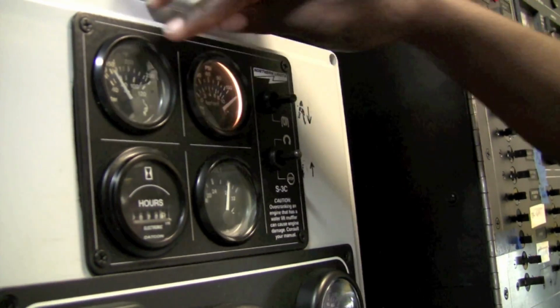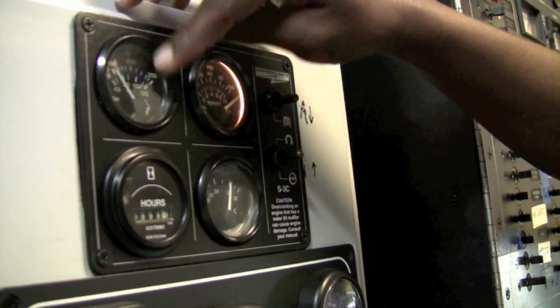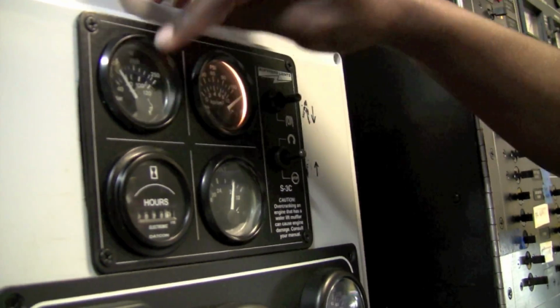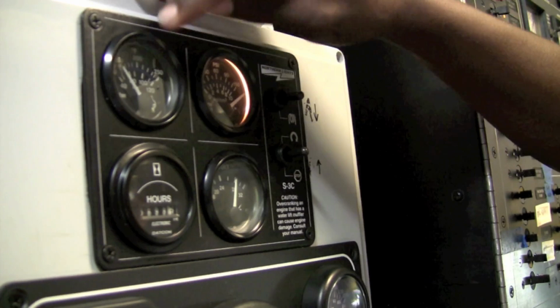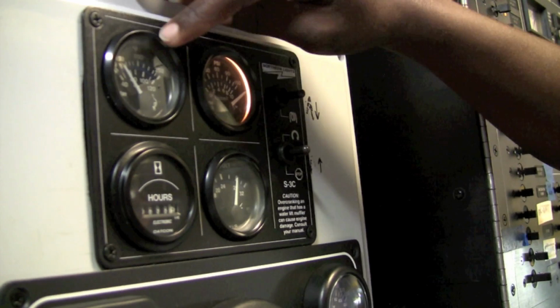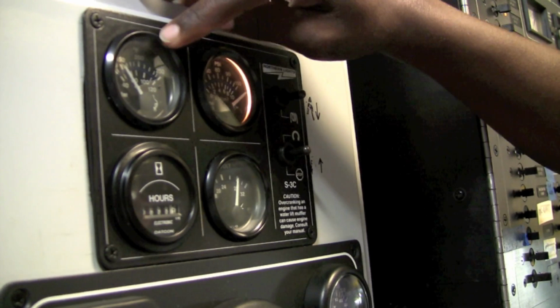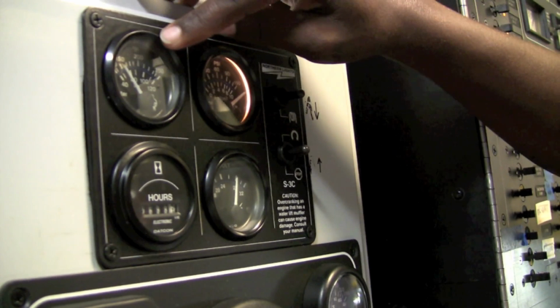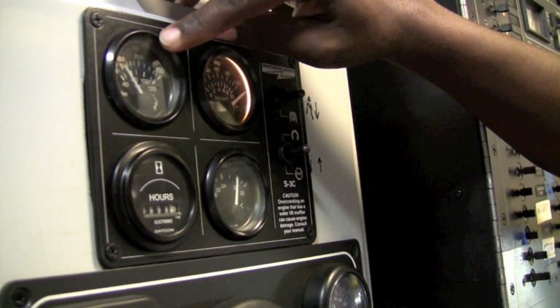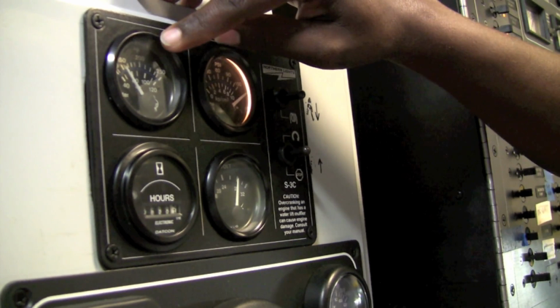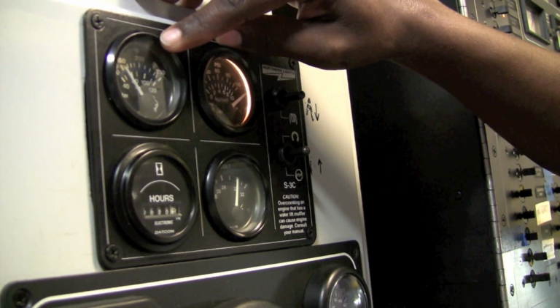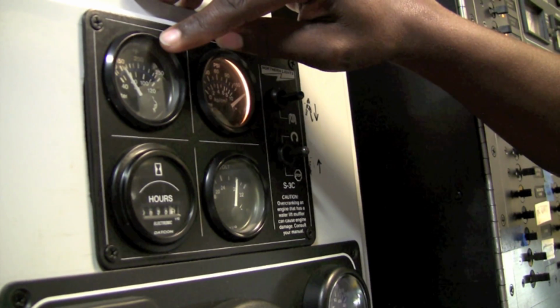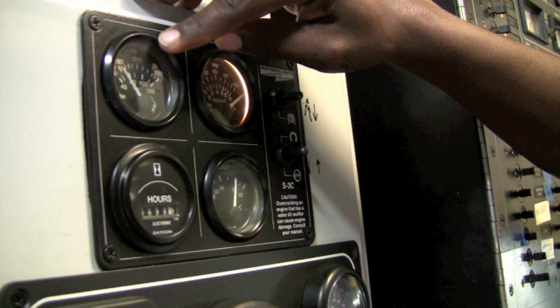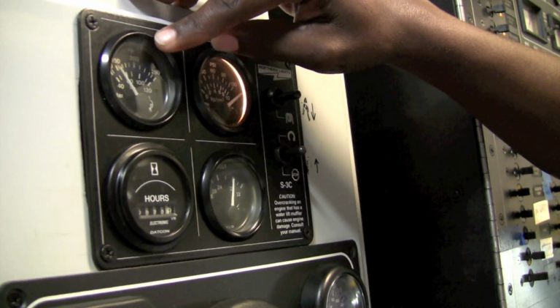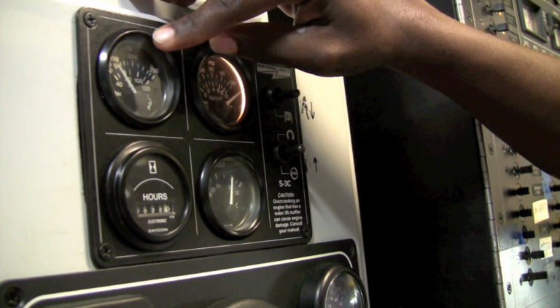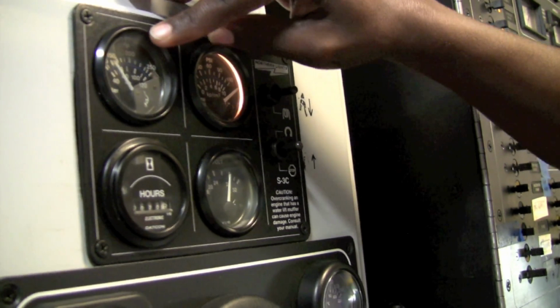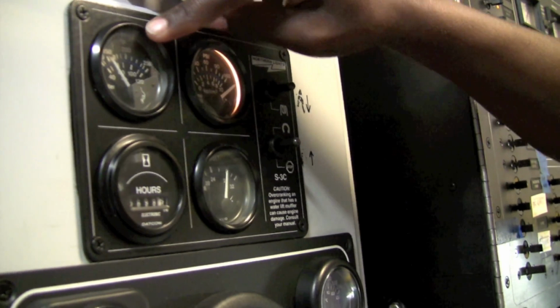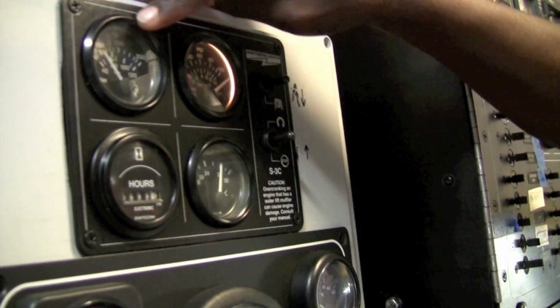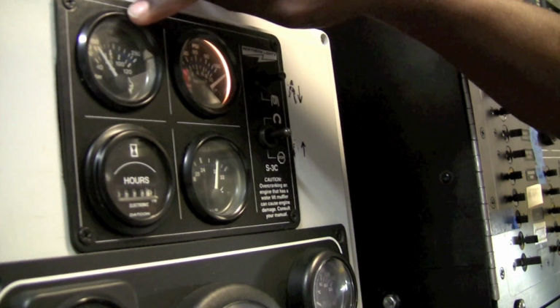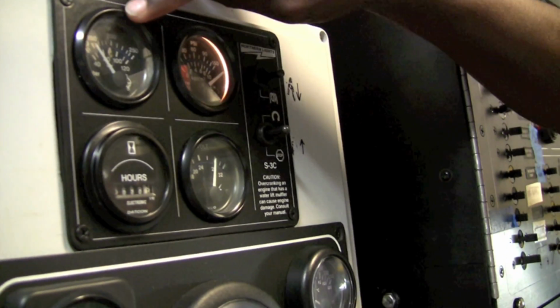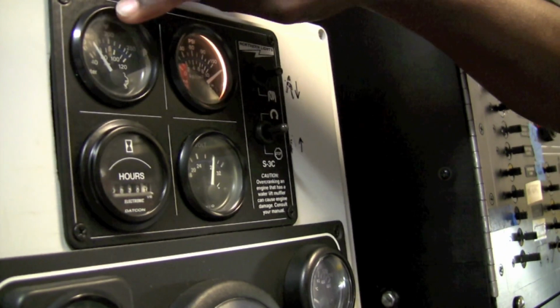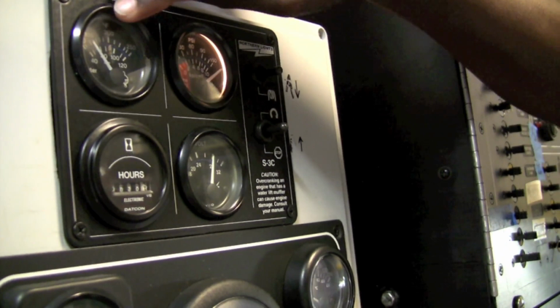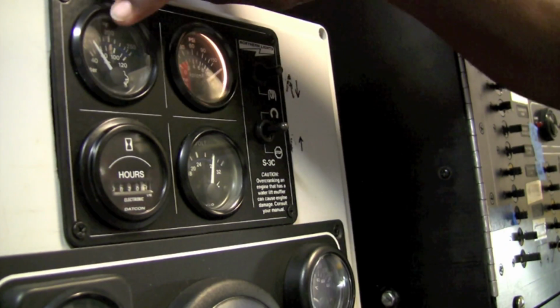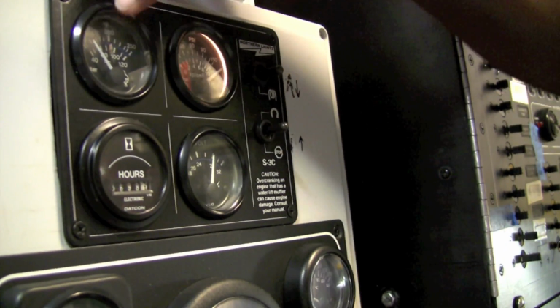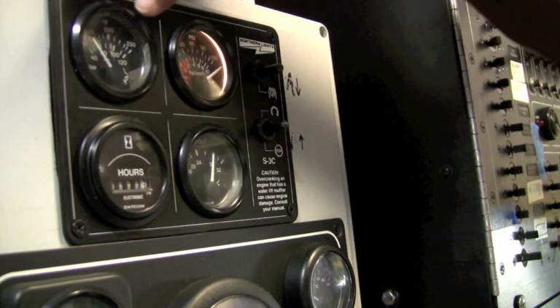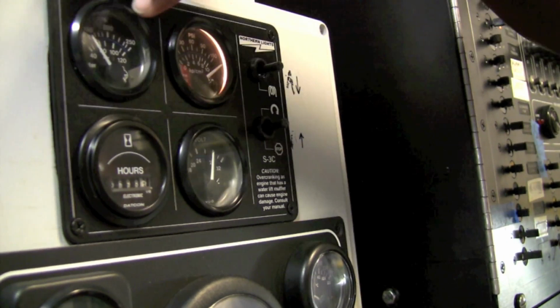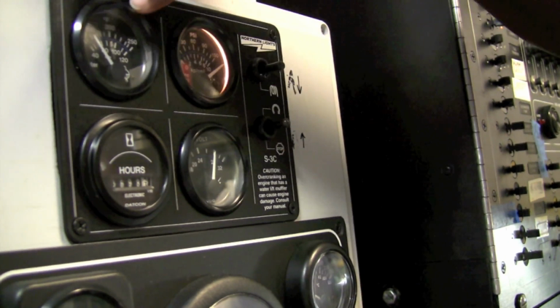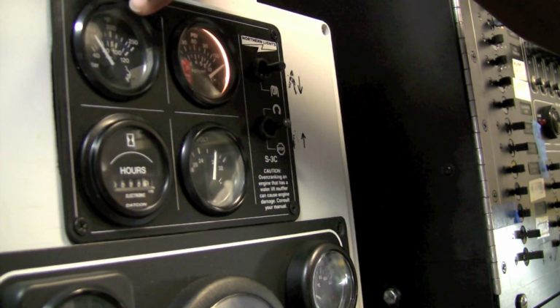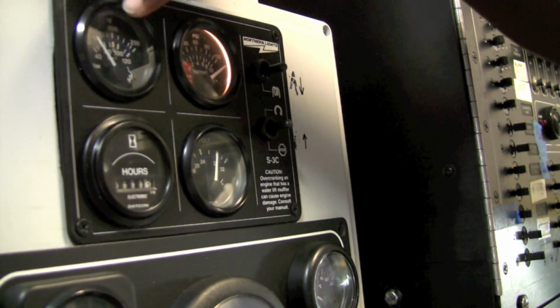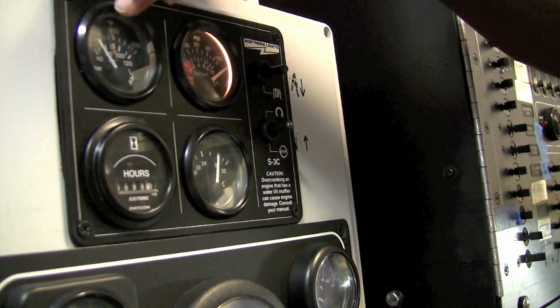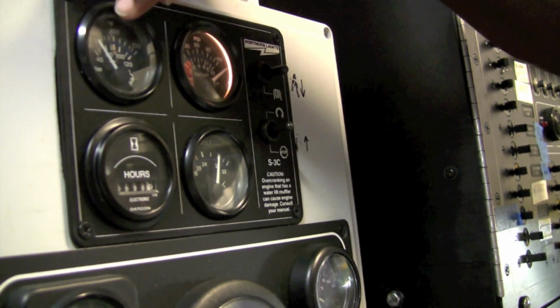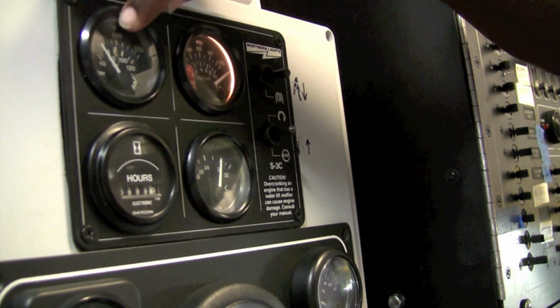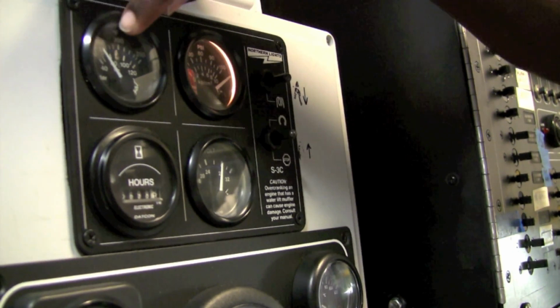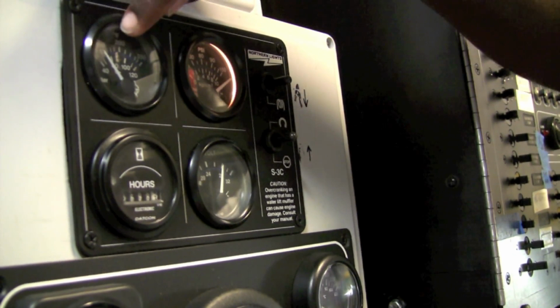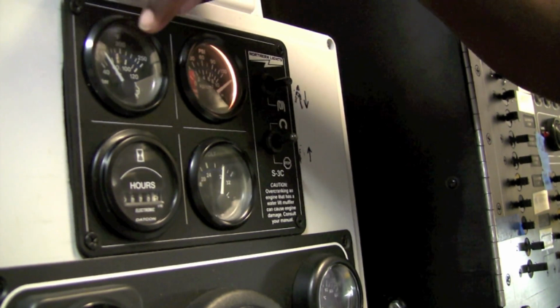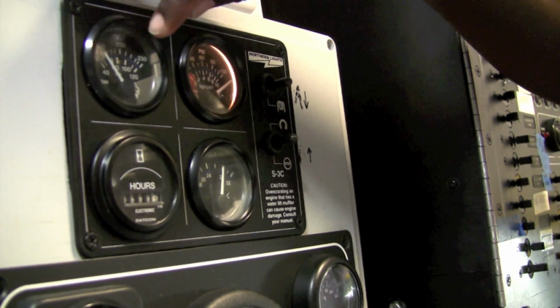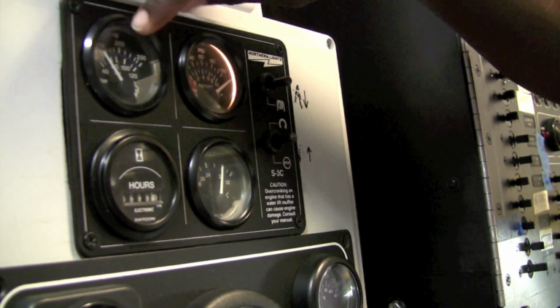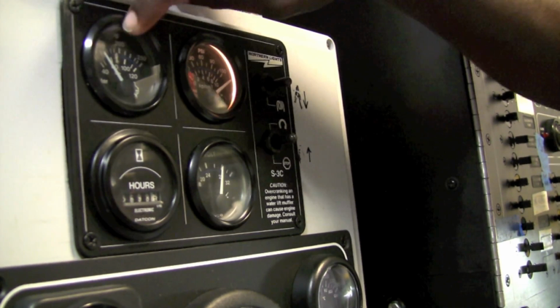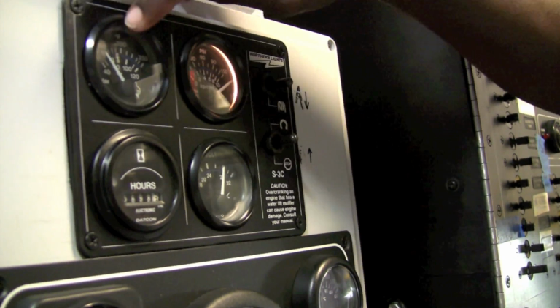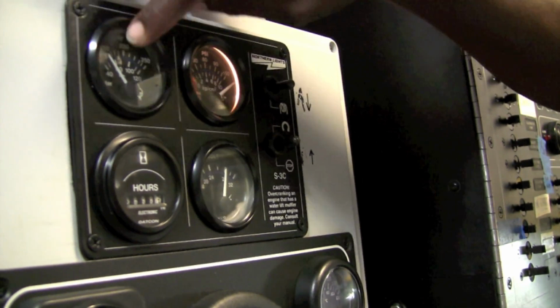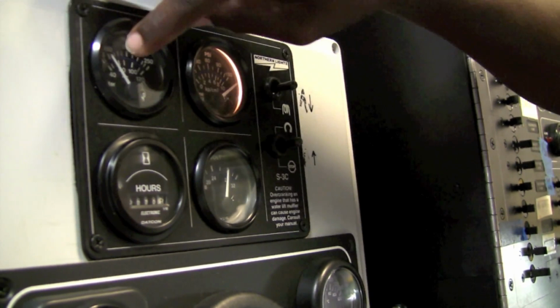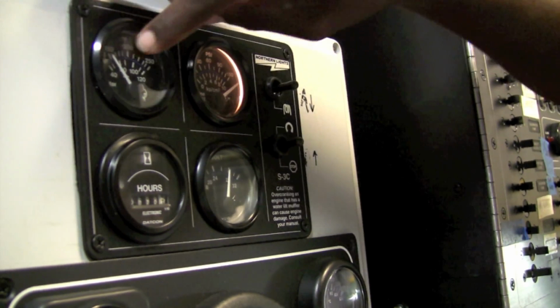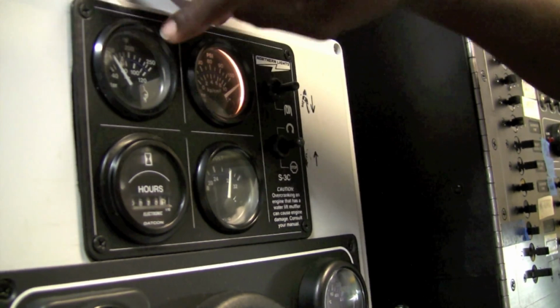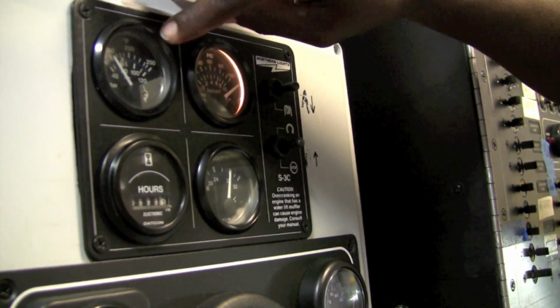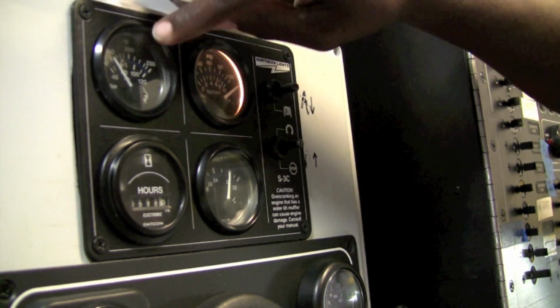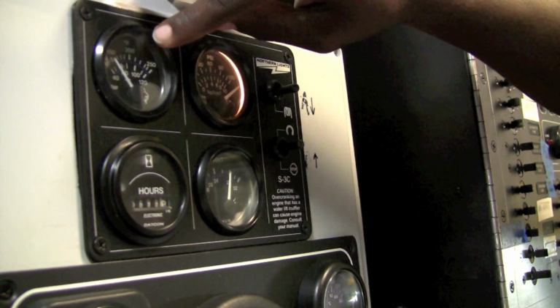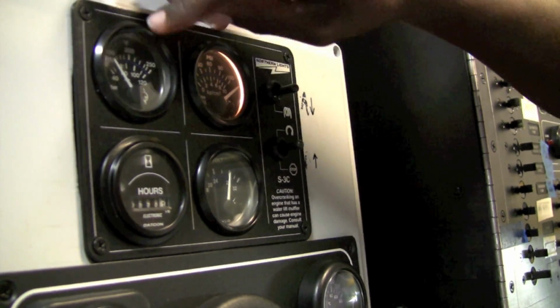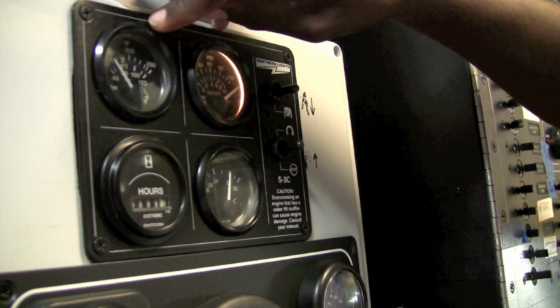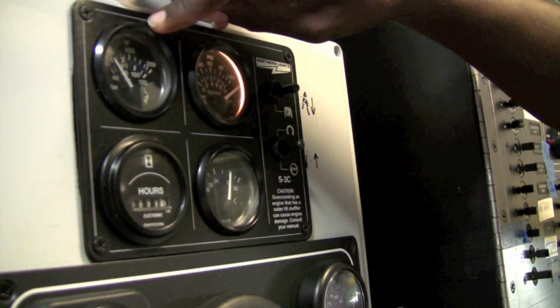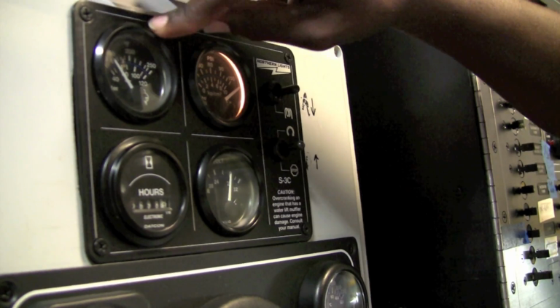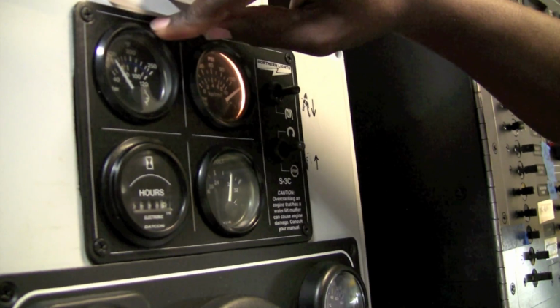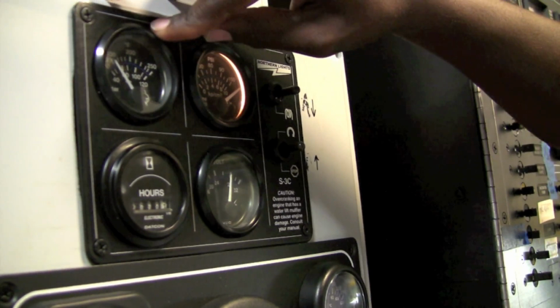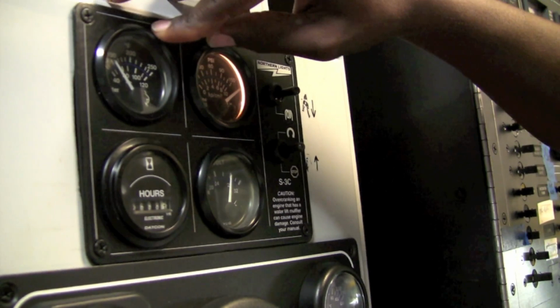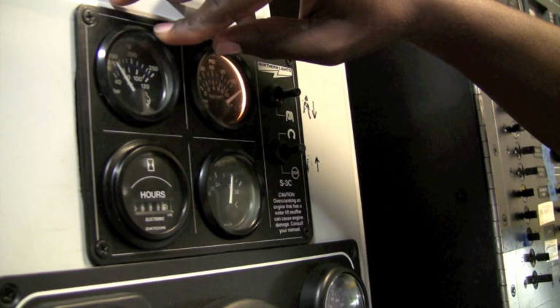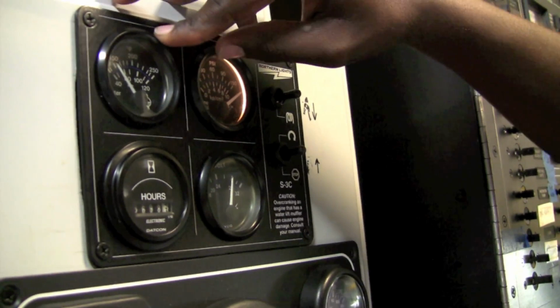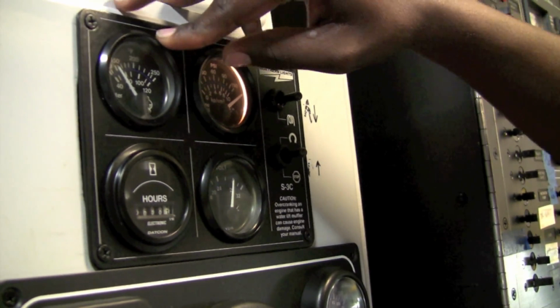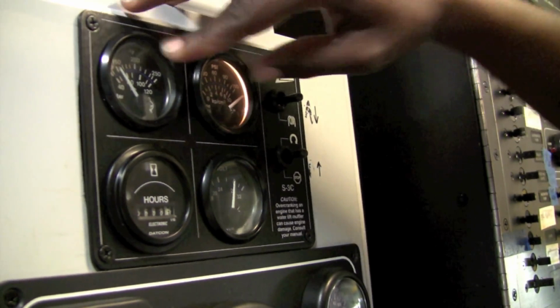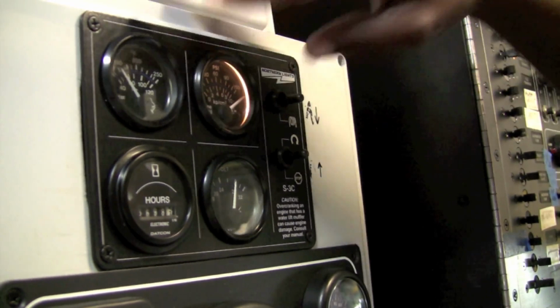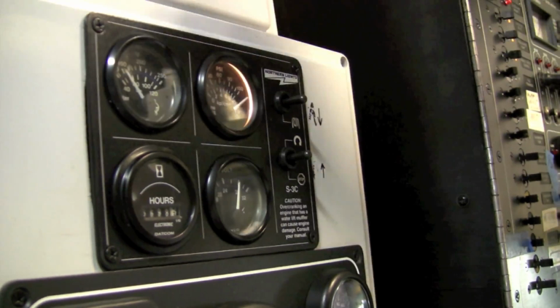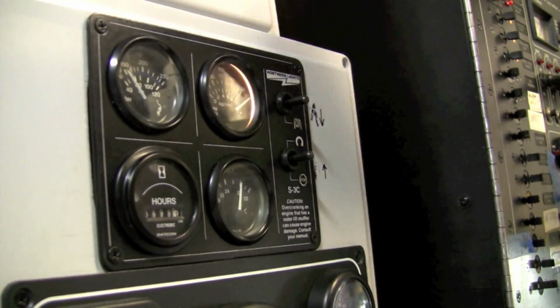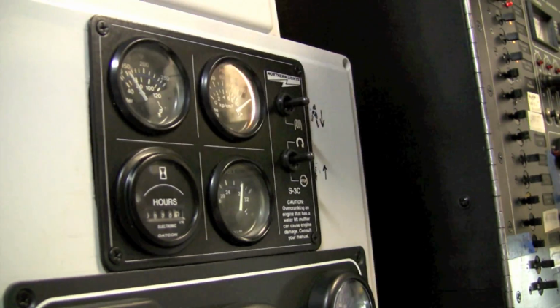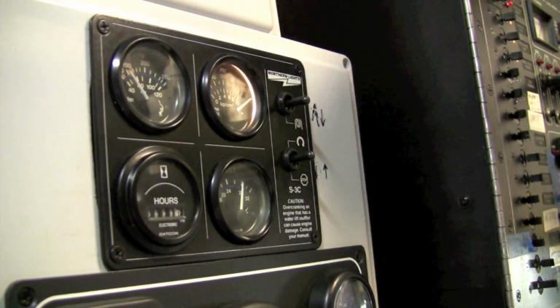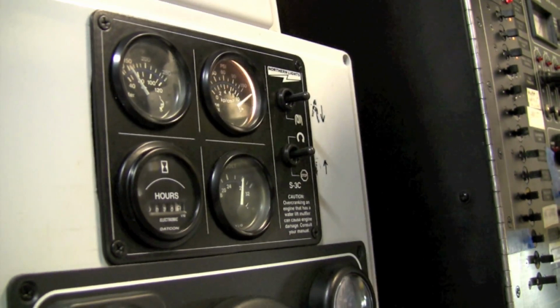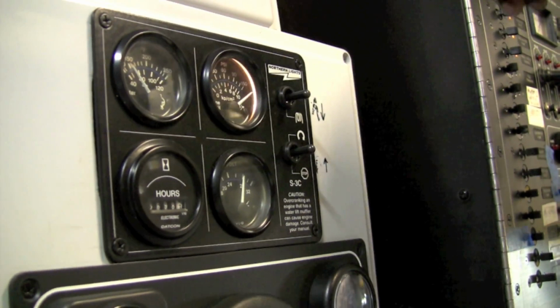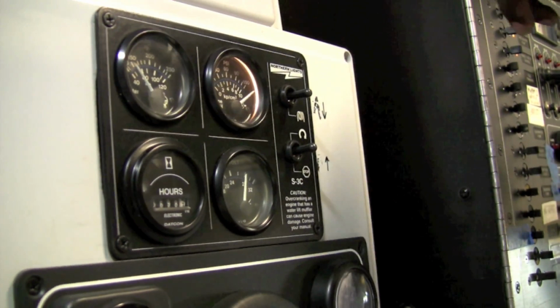You're going to wait until the cooling system gets up to between 80 and 200. Then you're going to come back.